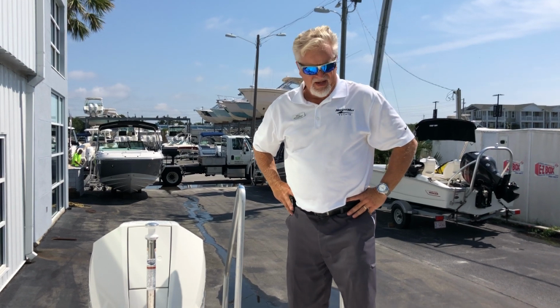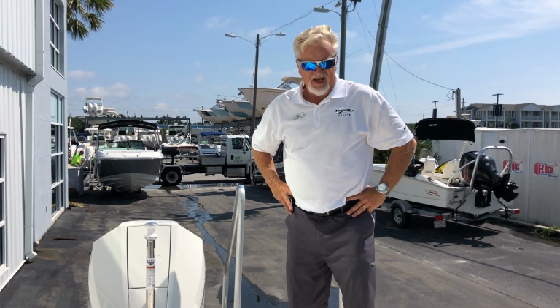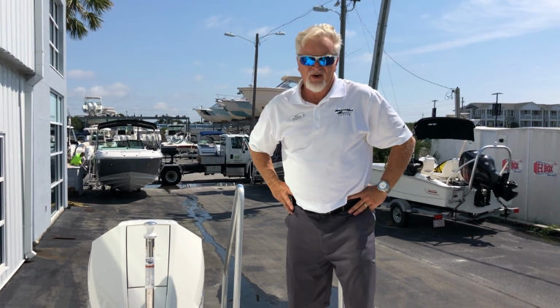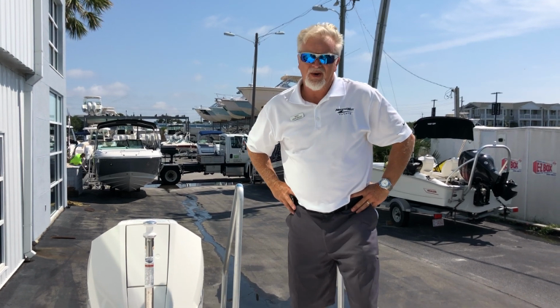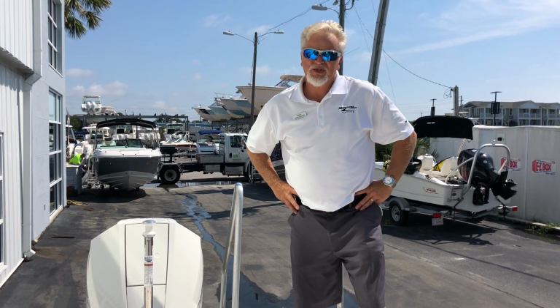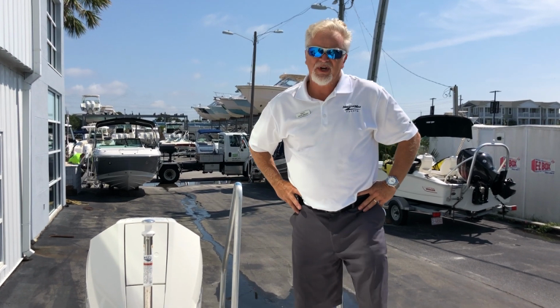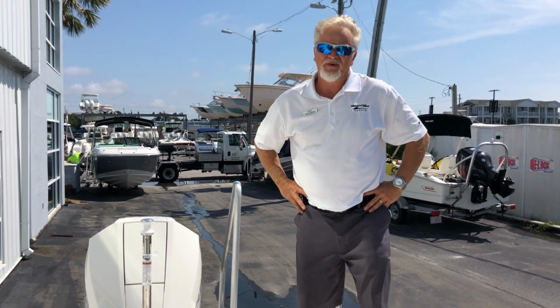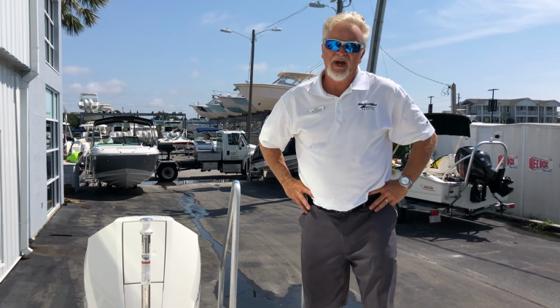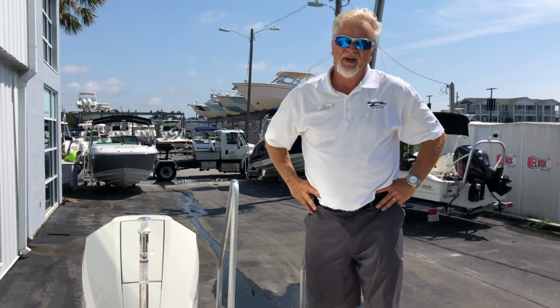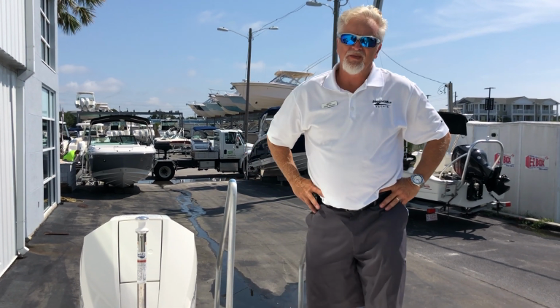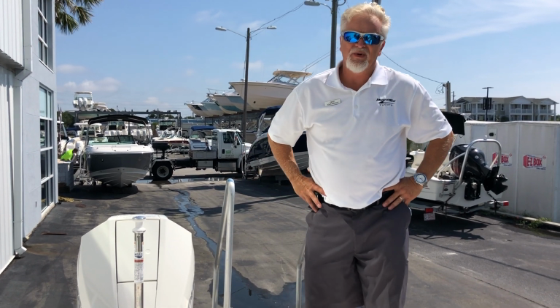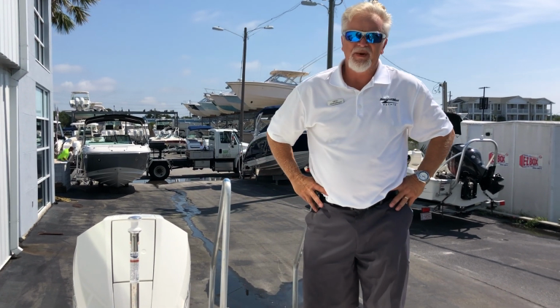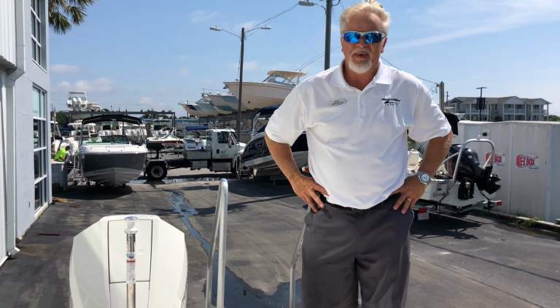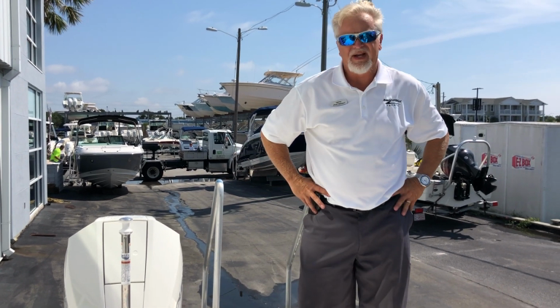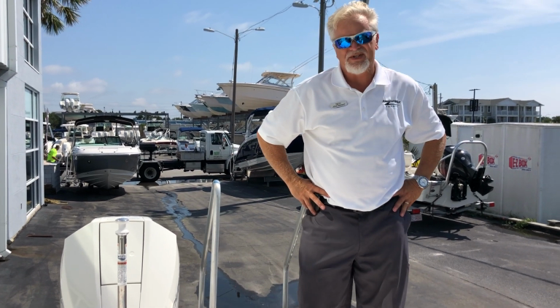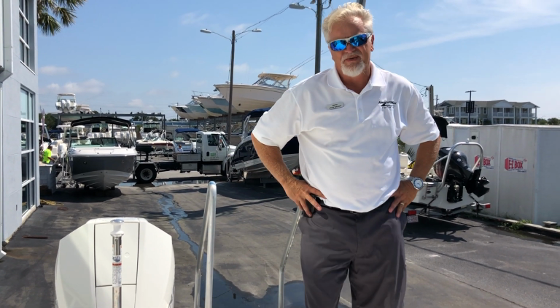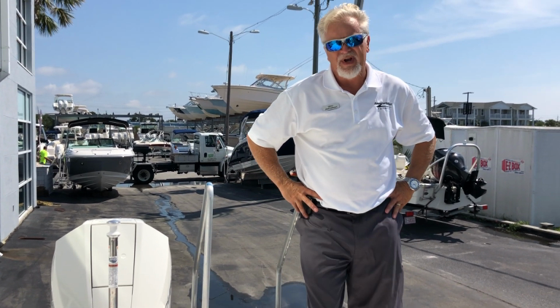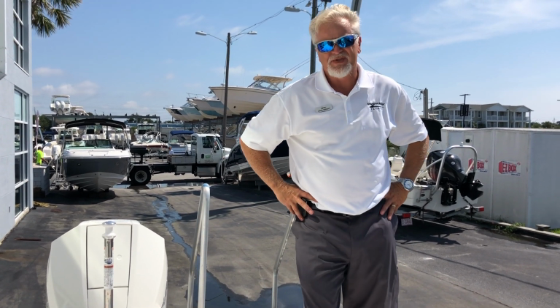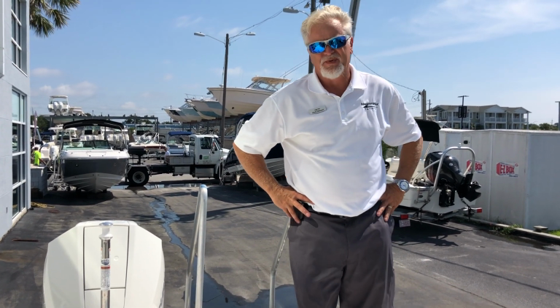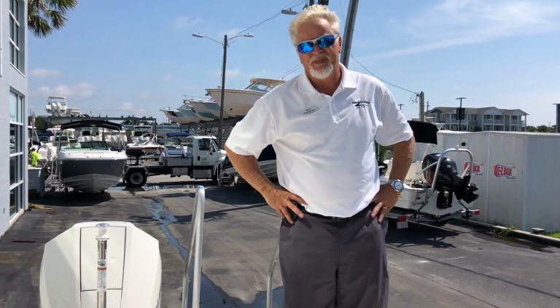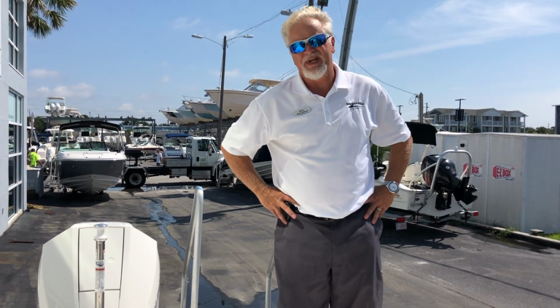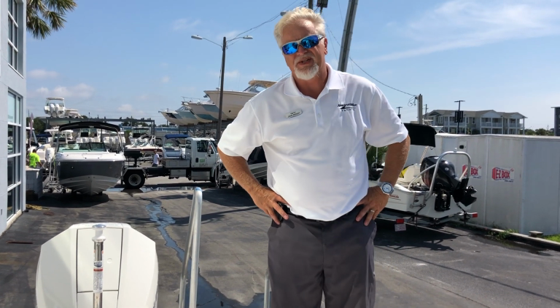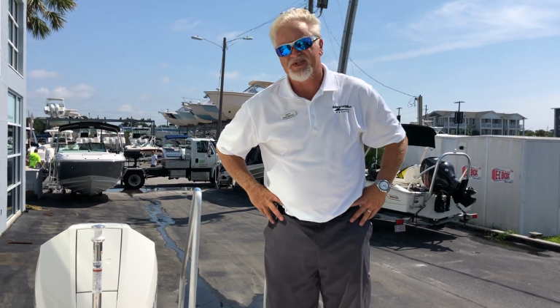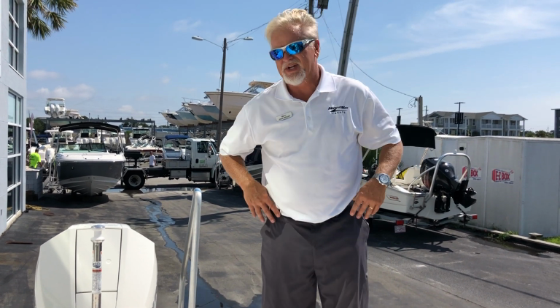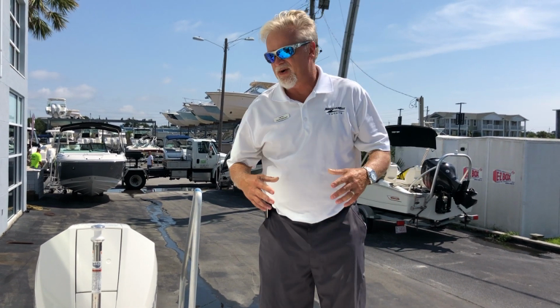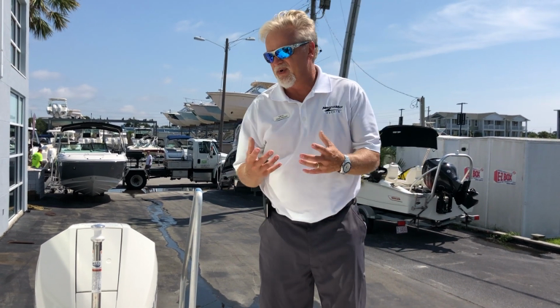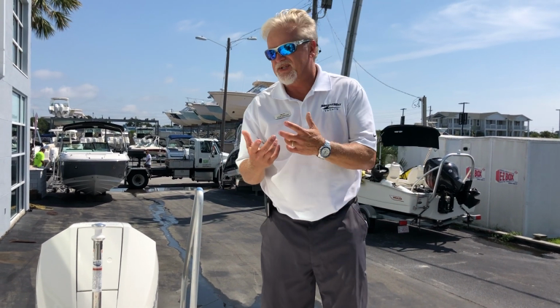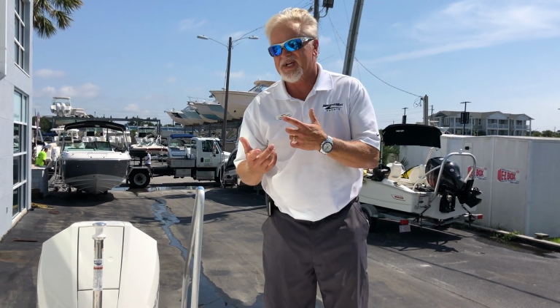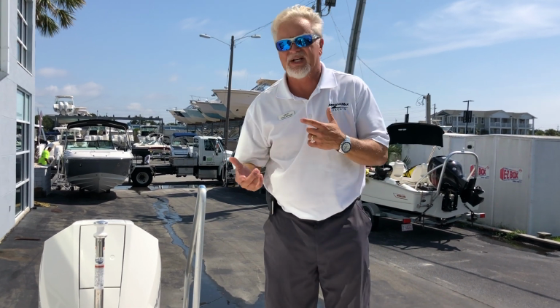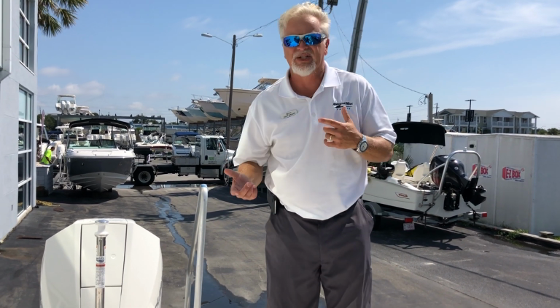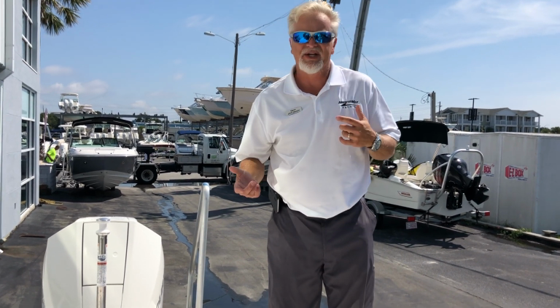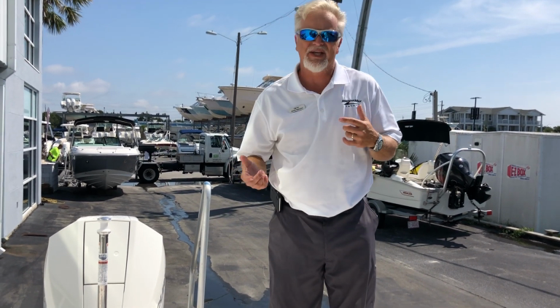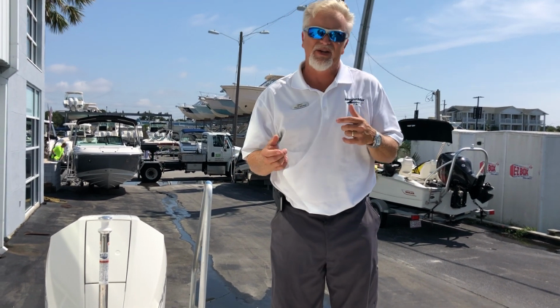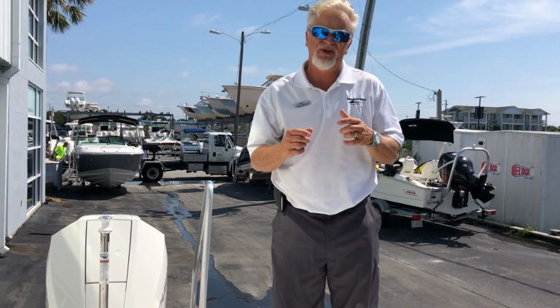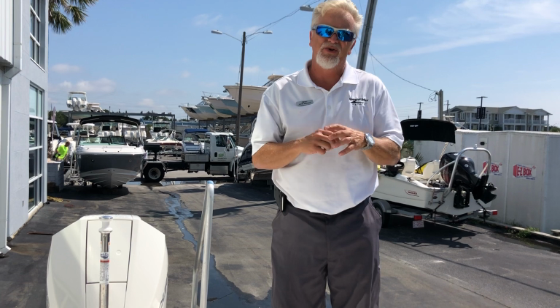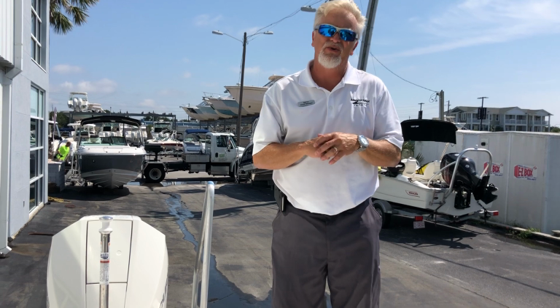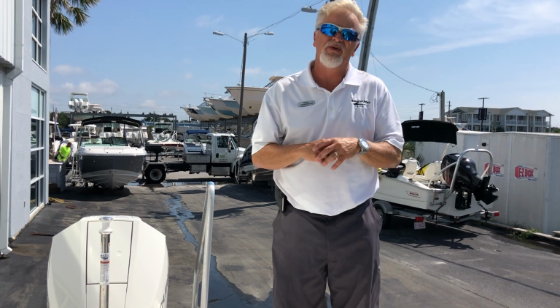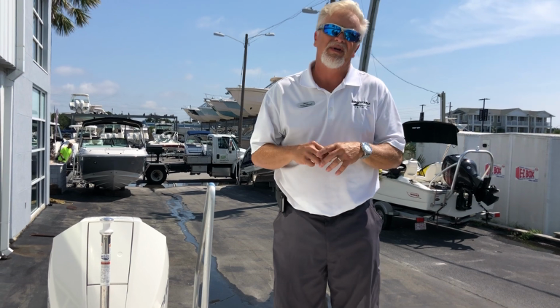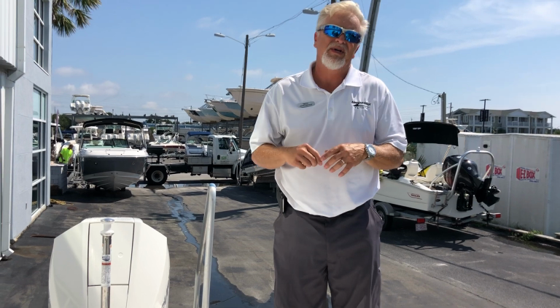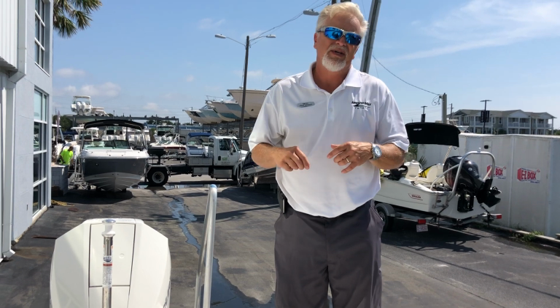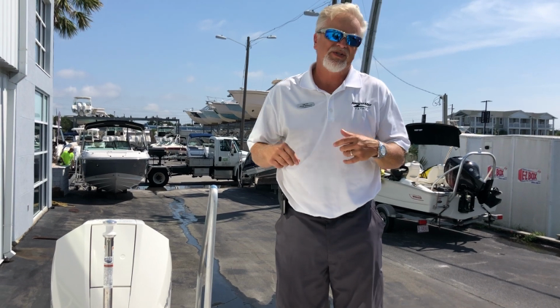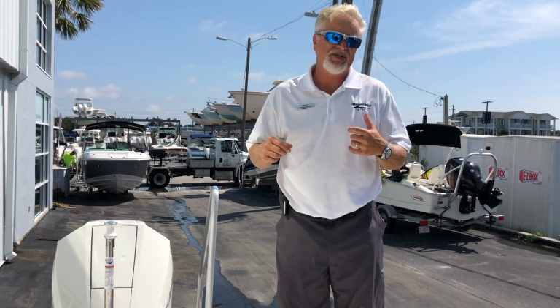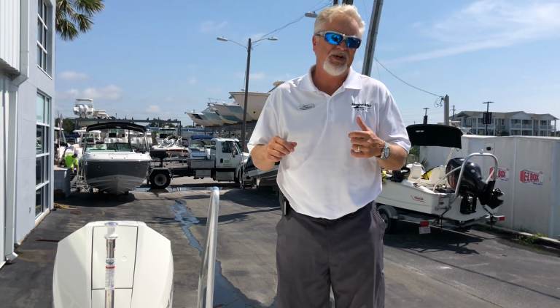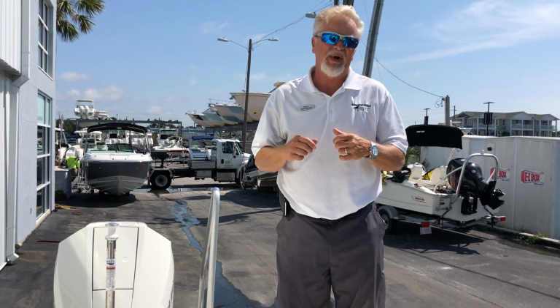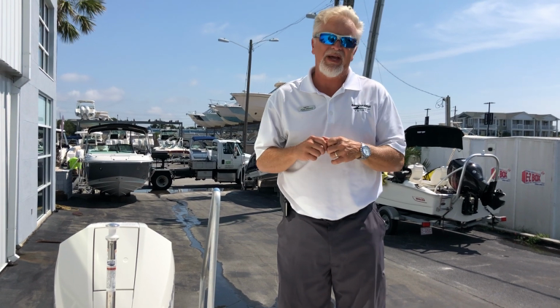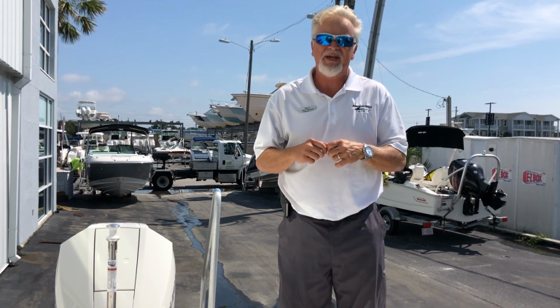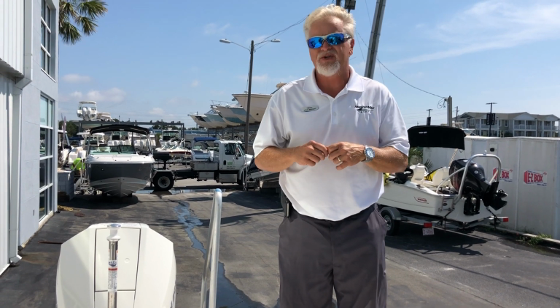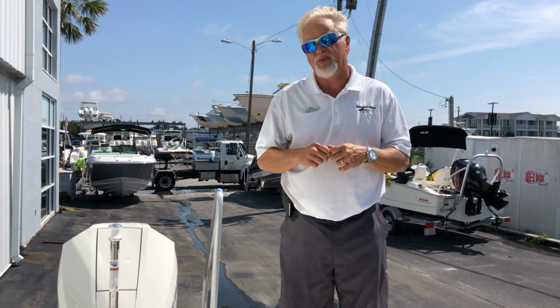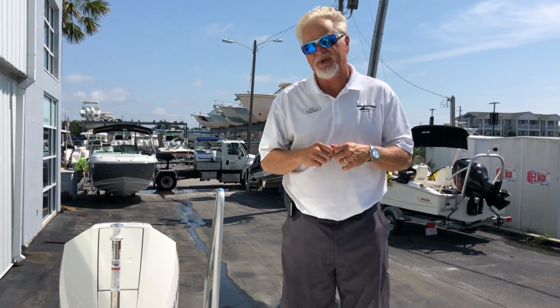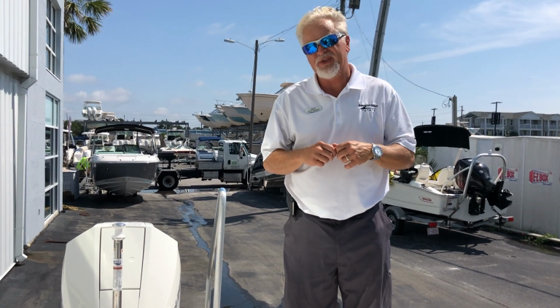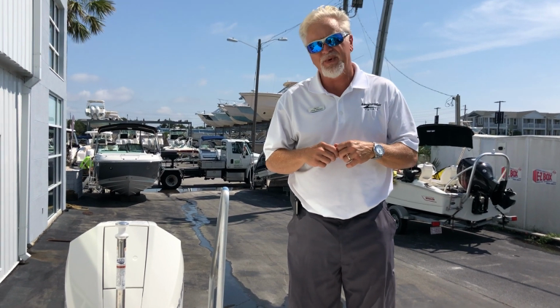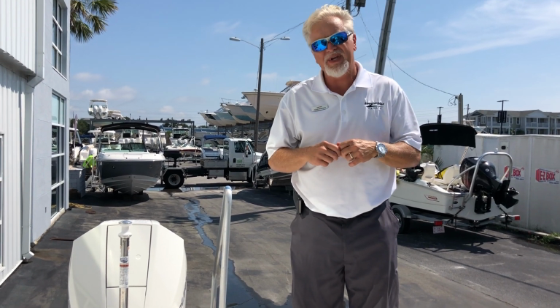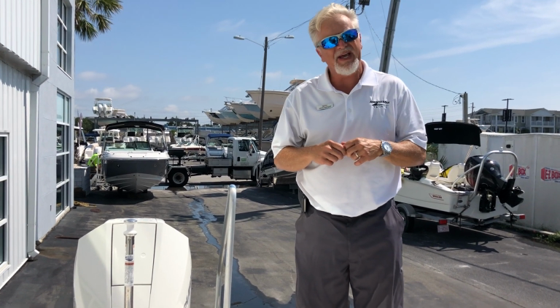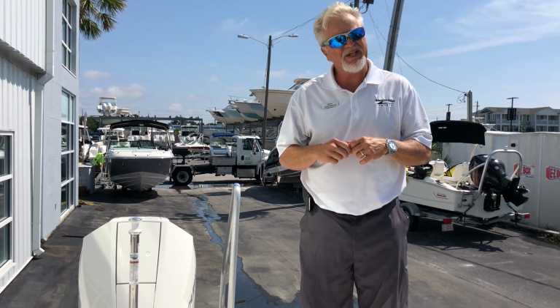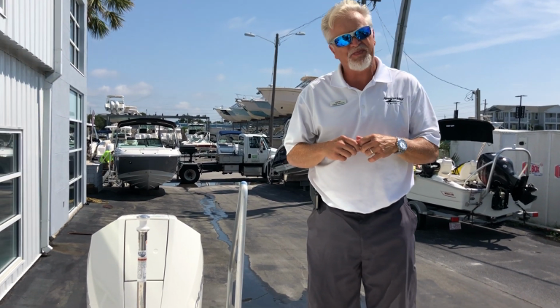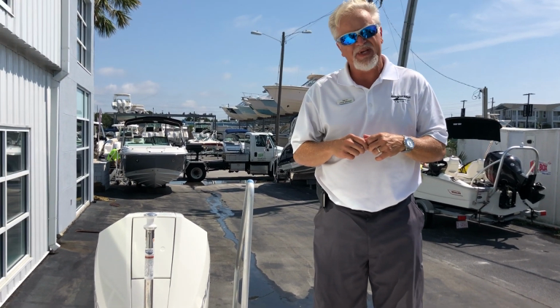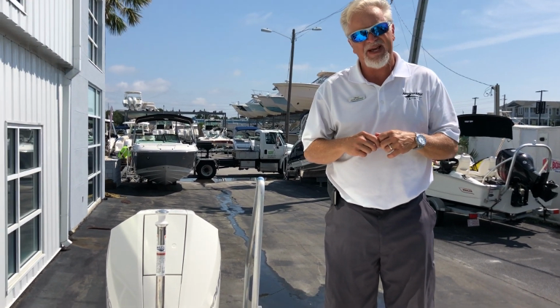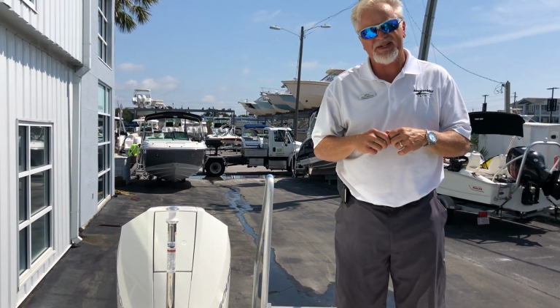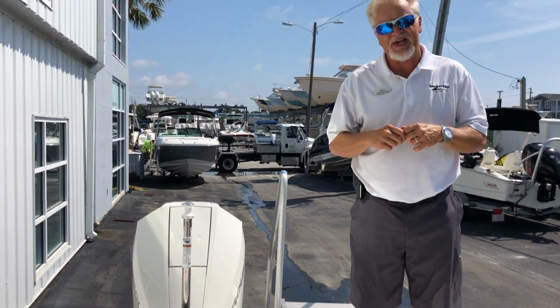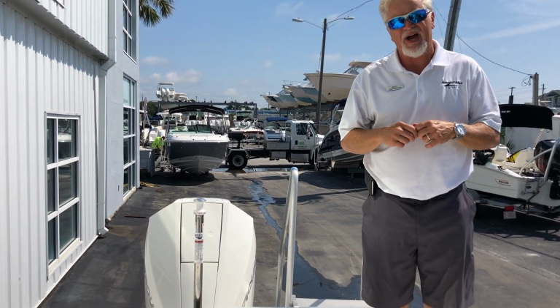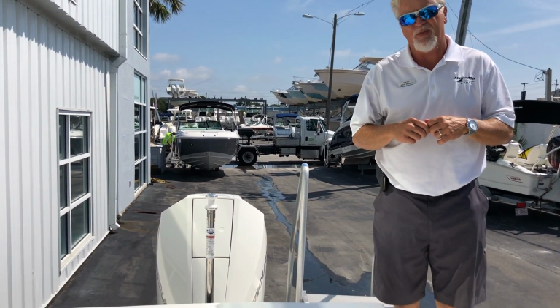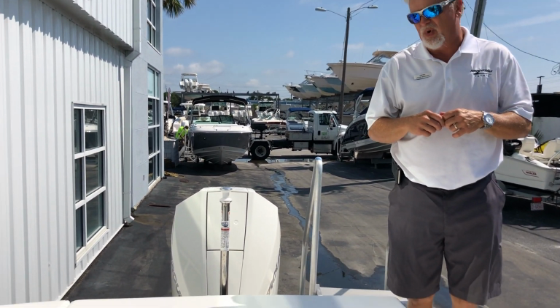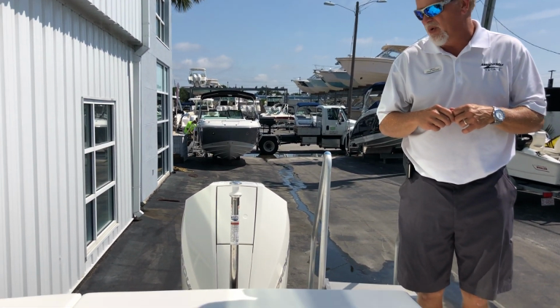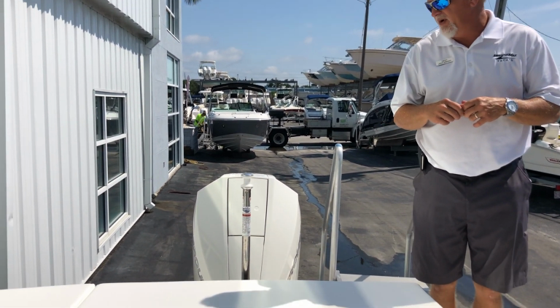Hello, I'm John Wright at MarineMax in Wrightsville Beach. Today we're going to take a look at a new C-Ray 23 SPX Outboard.